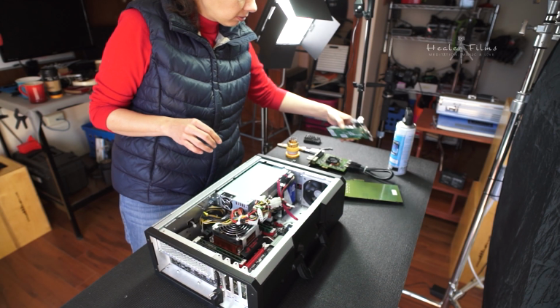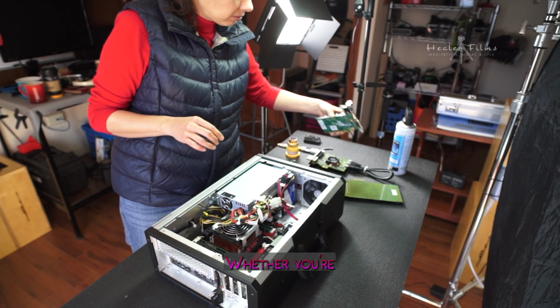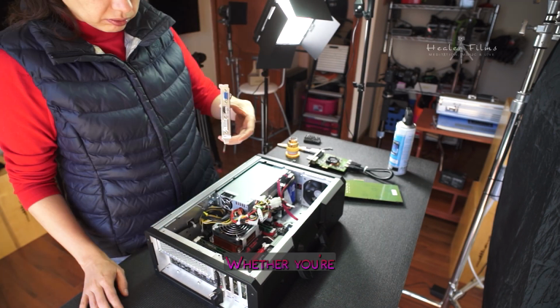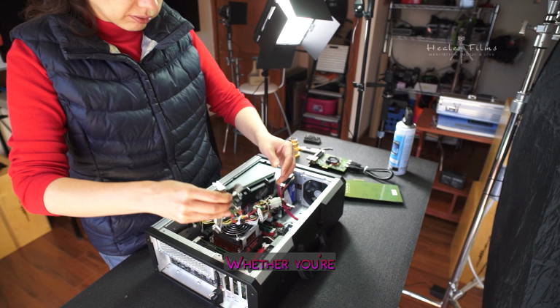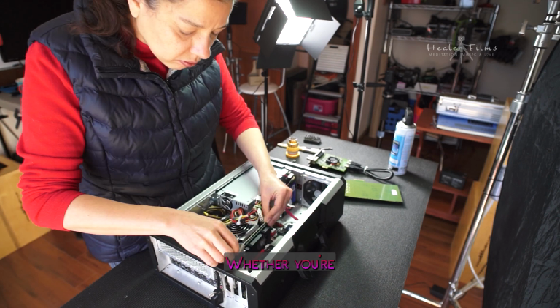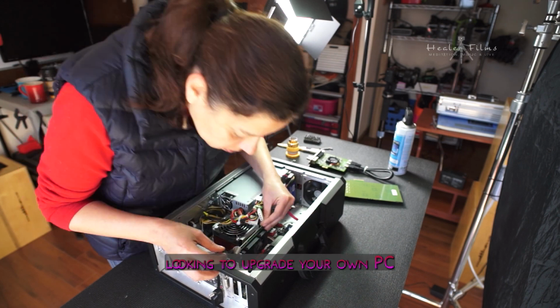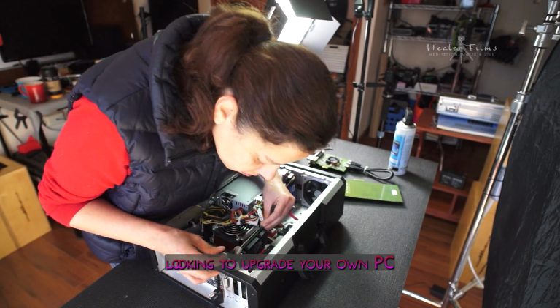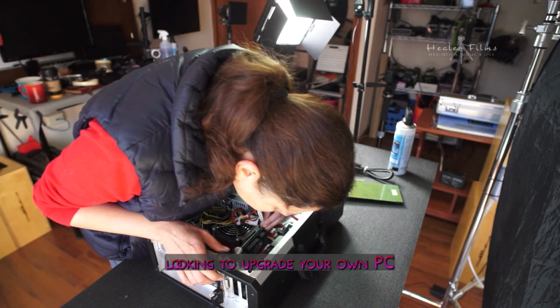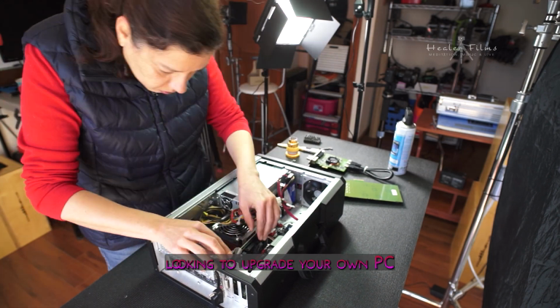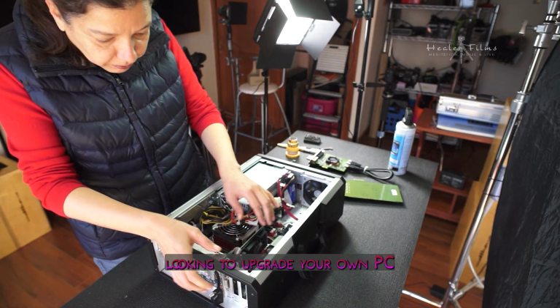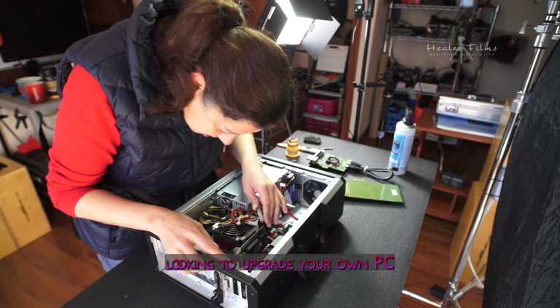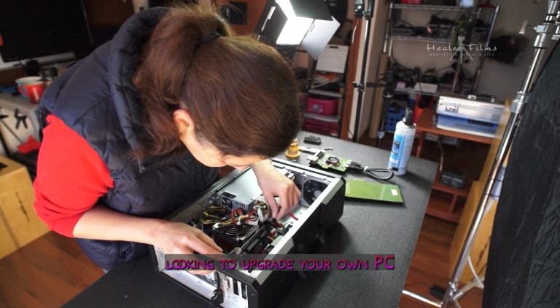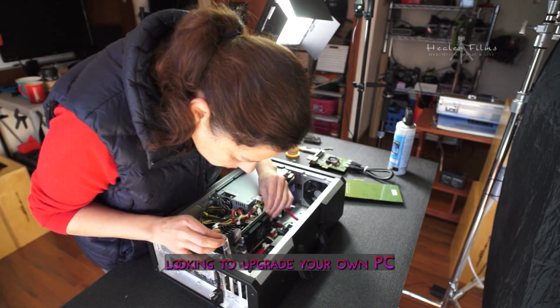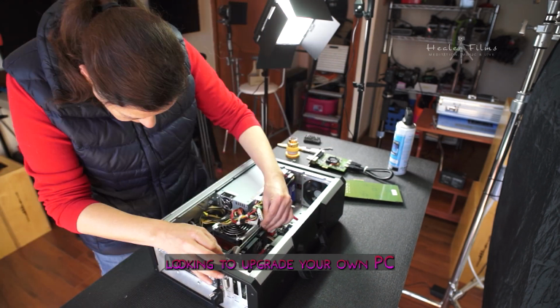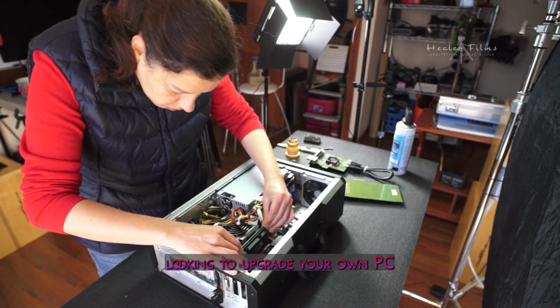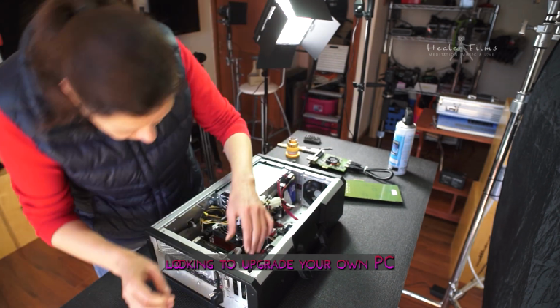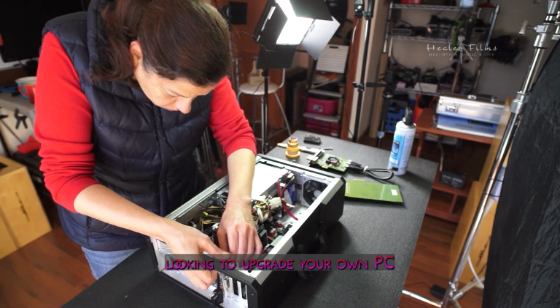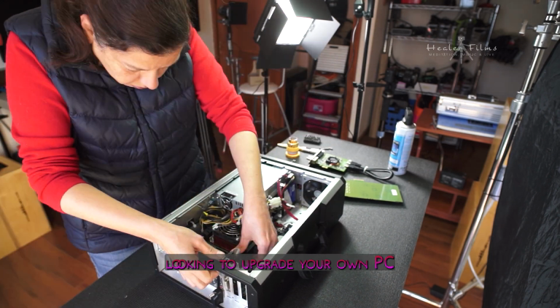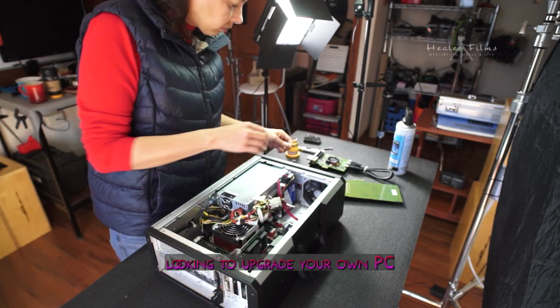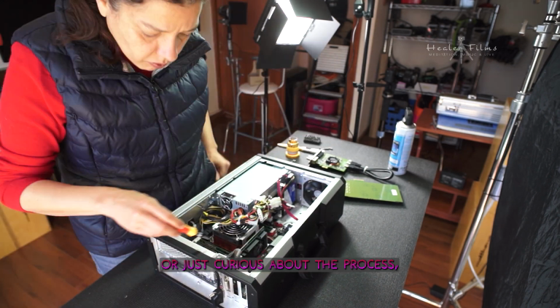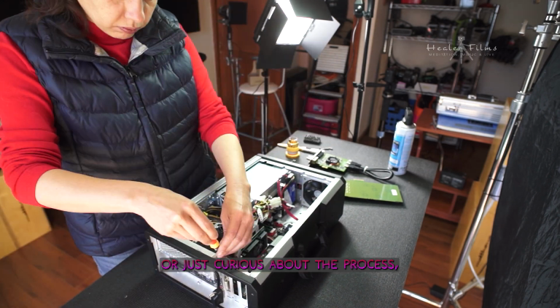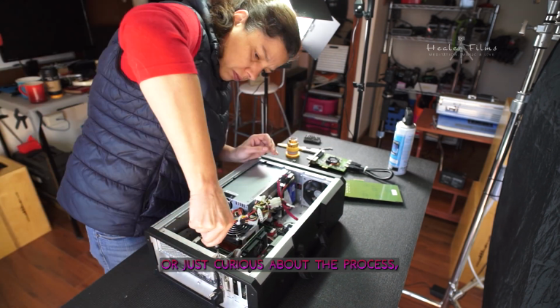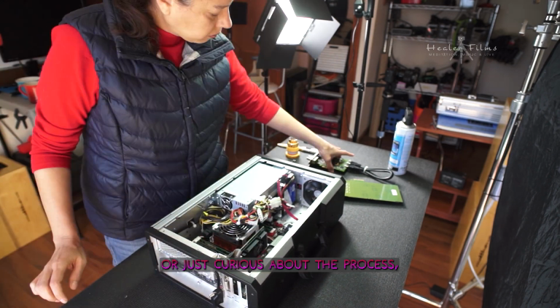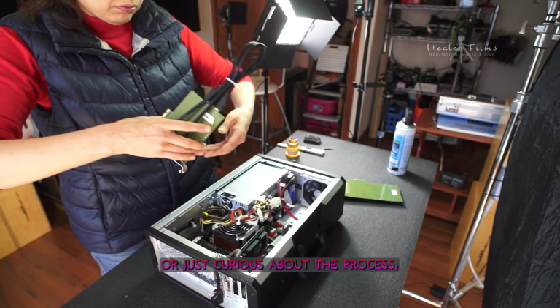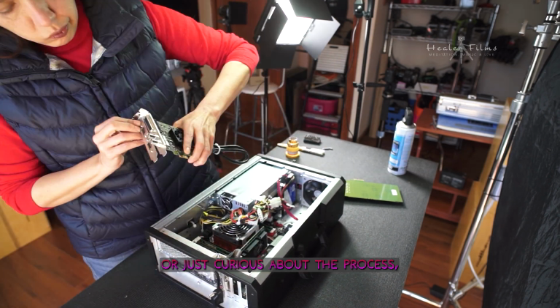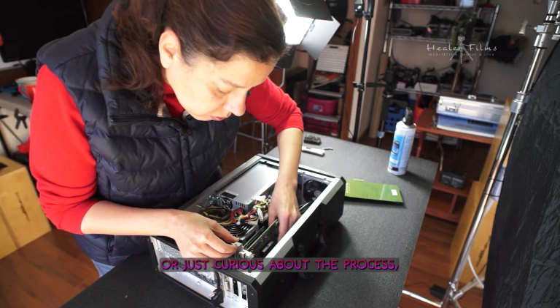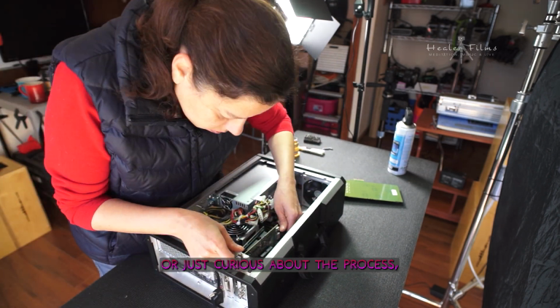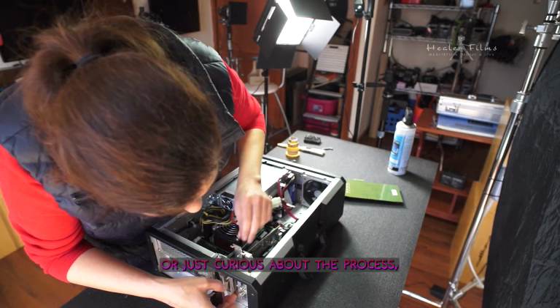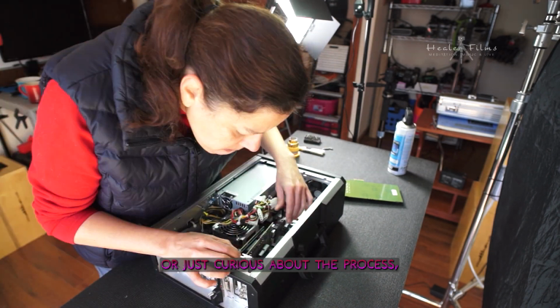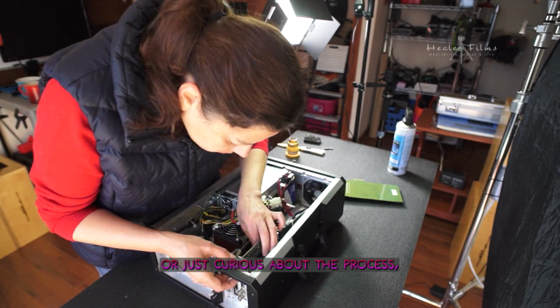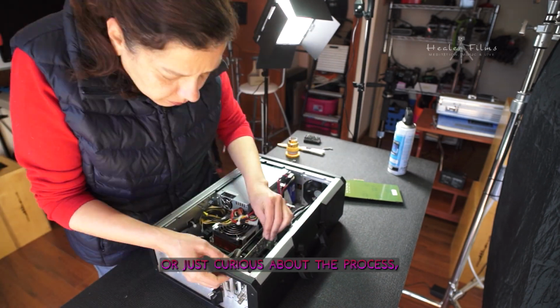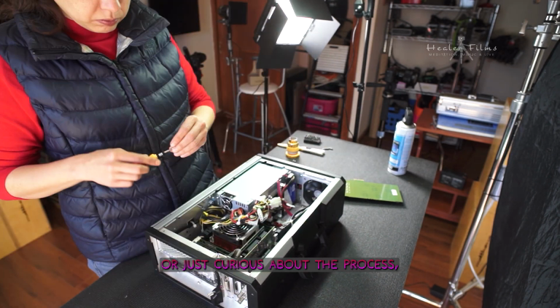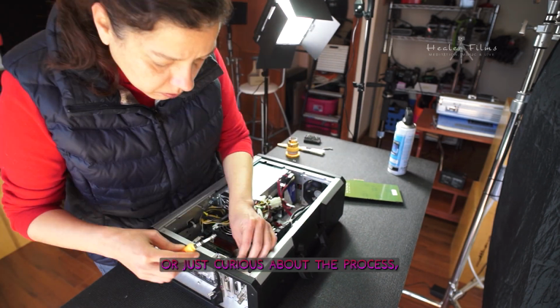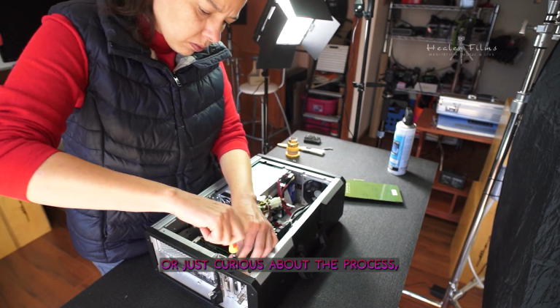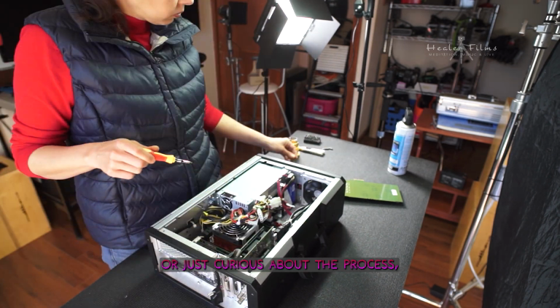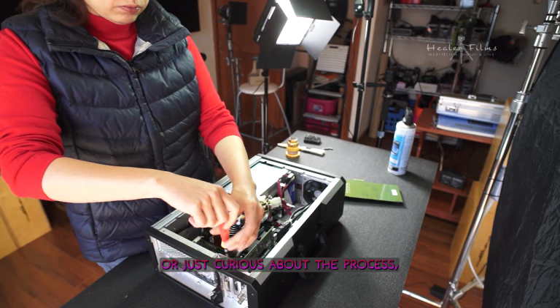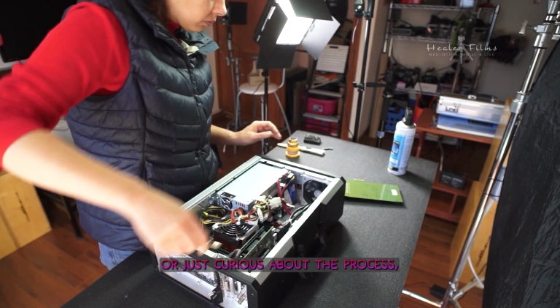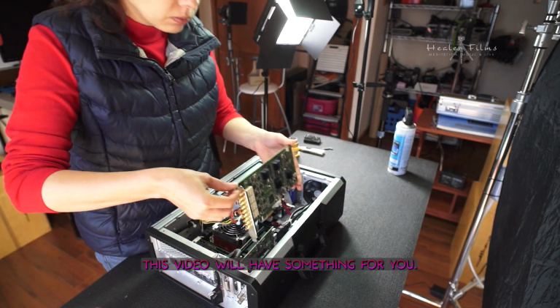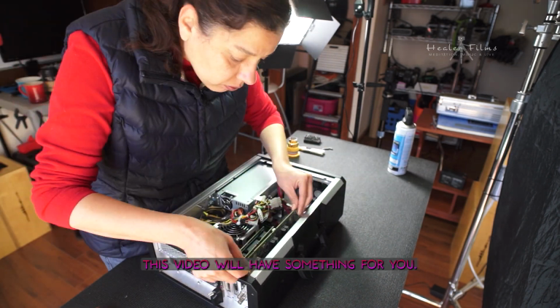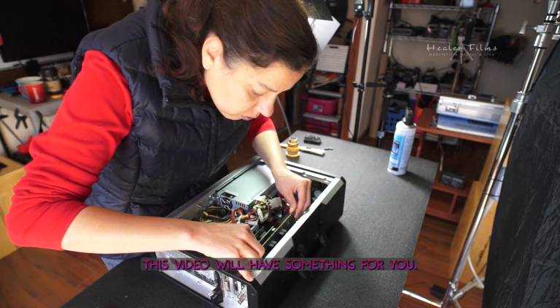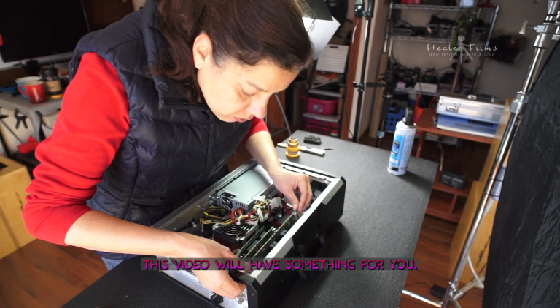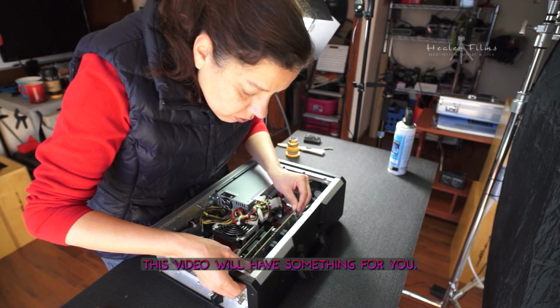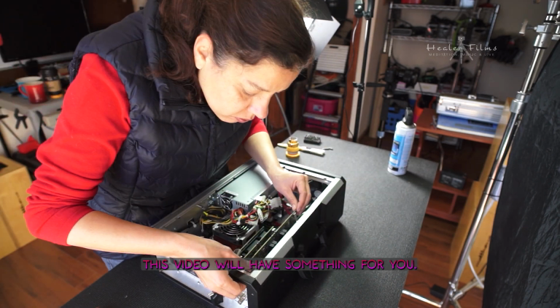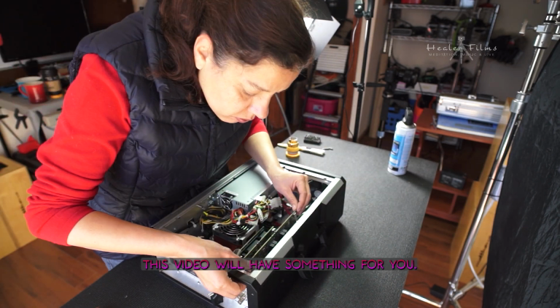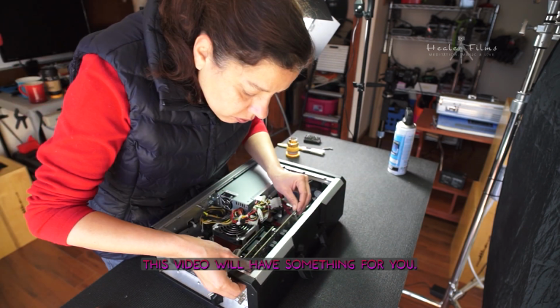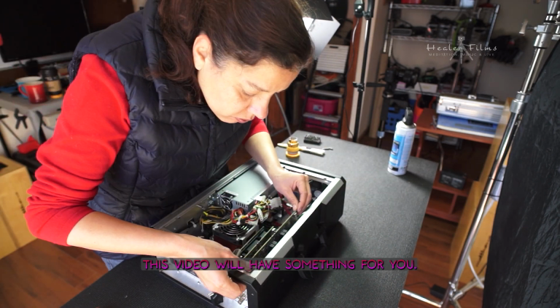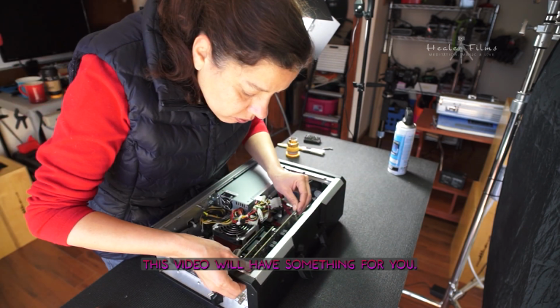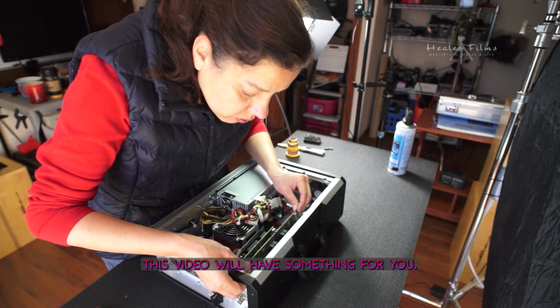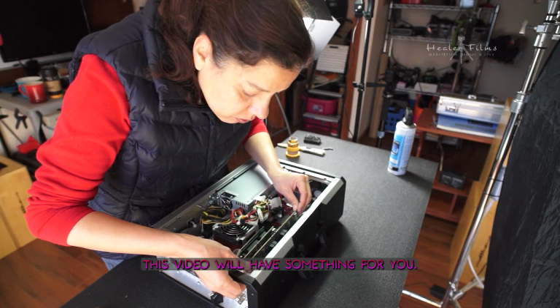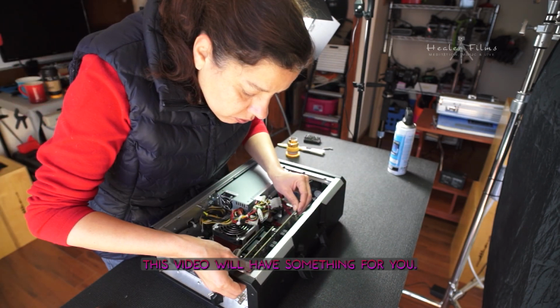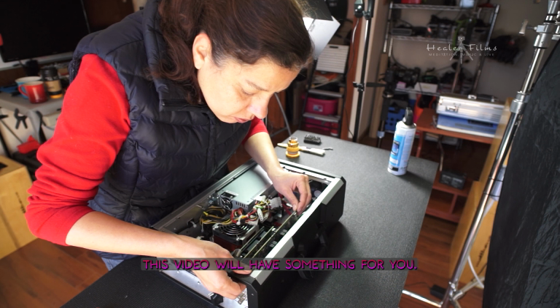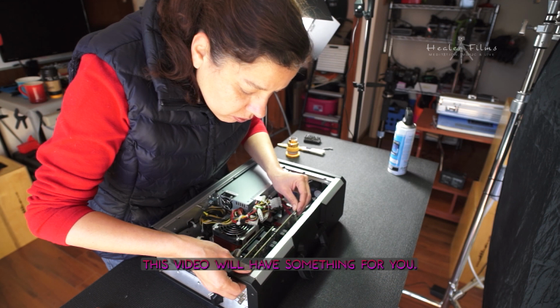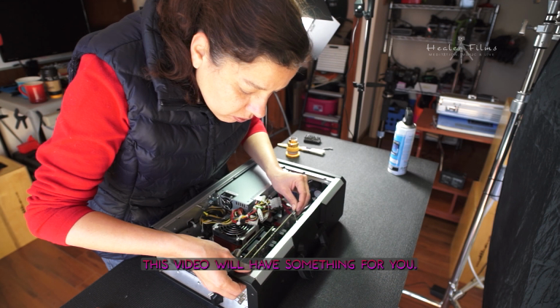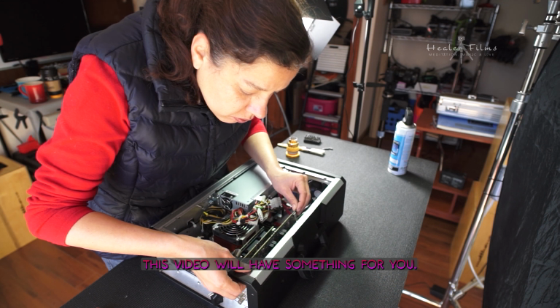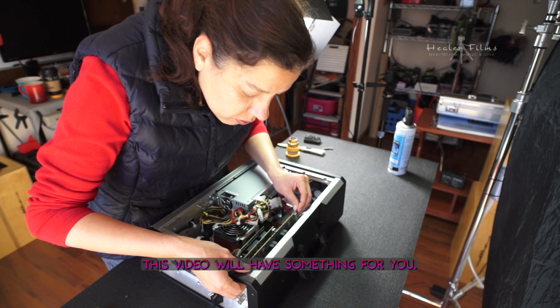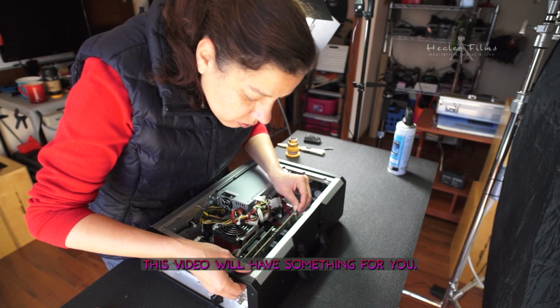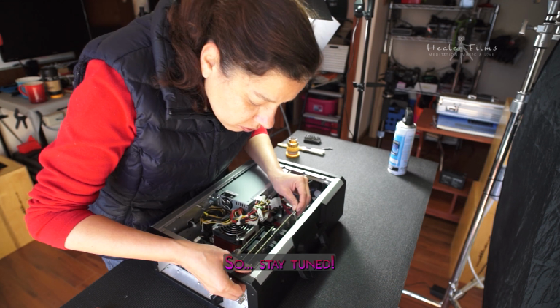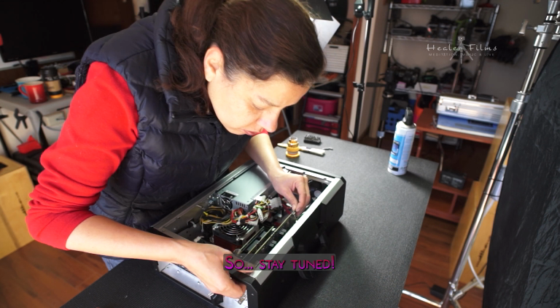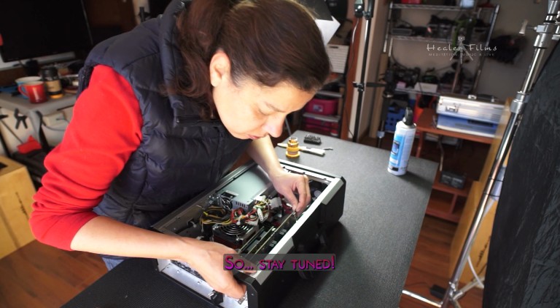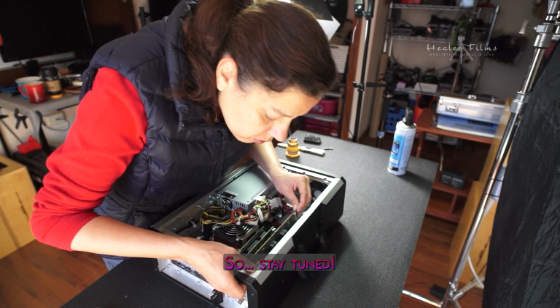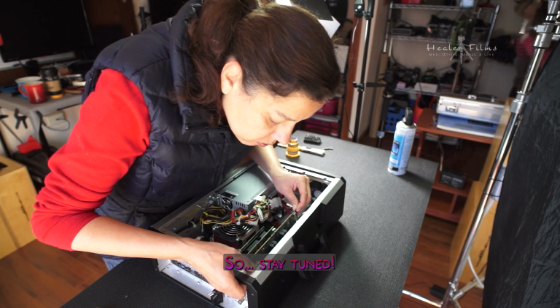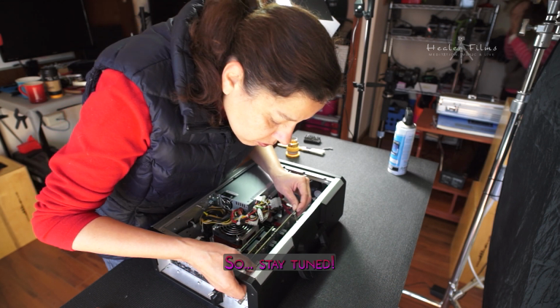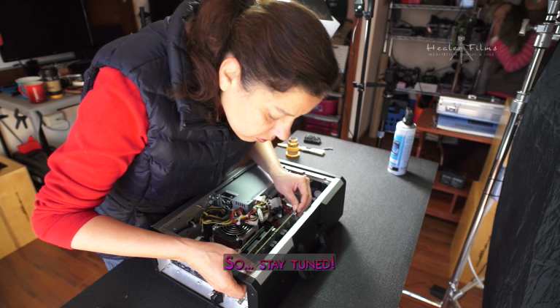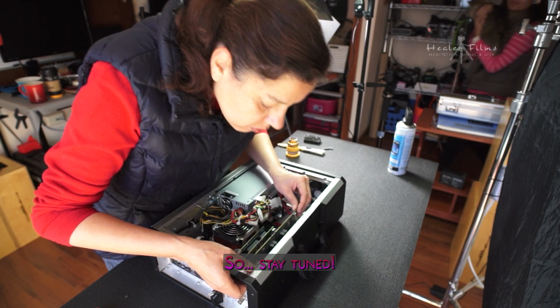Whether you're looking to upgrade your own PC or just curious about the process, this video will have something for you. So stay tuned.